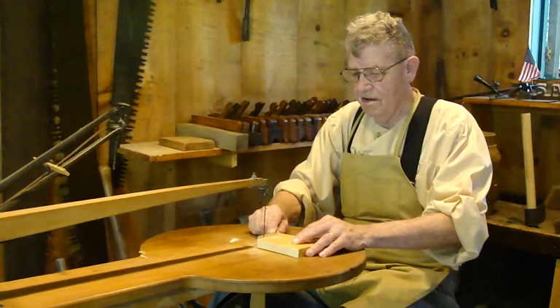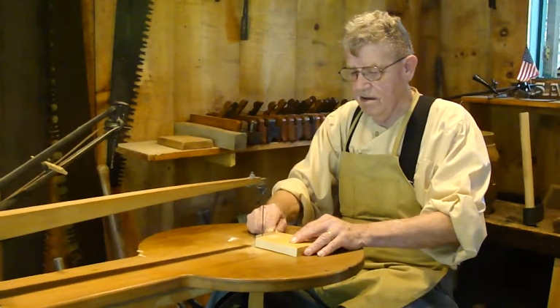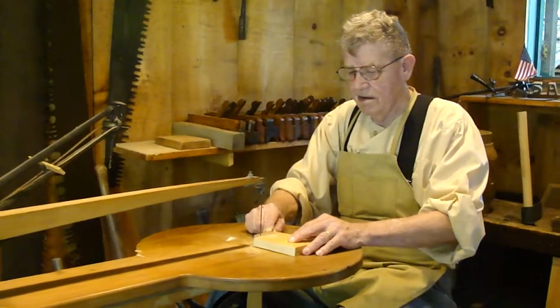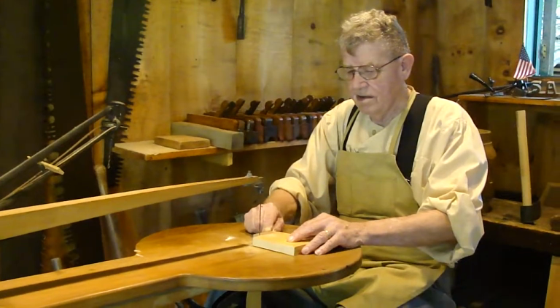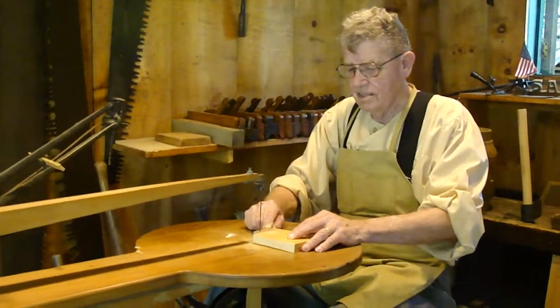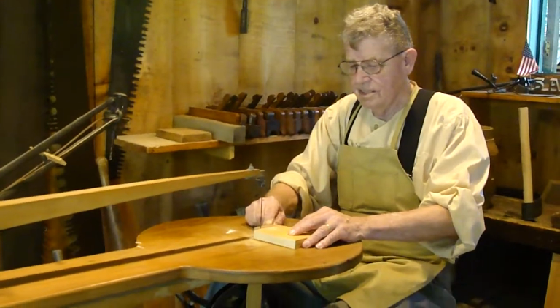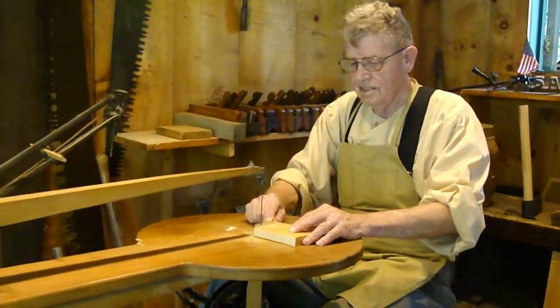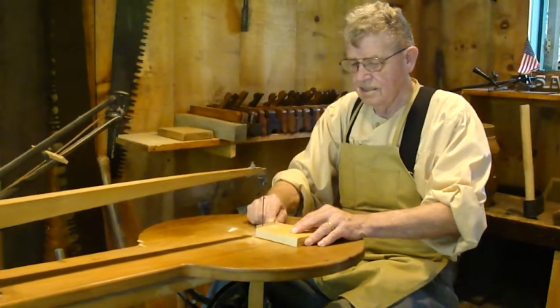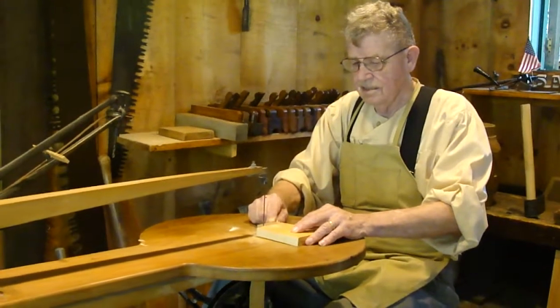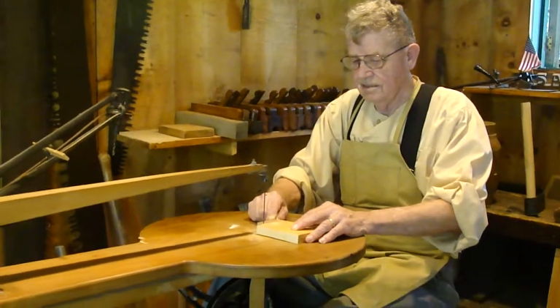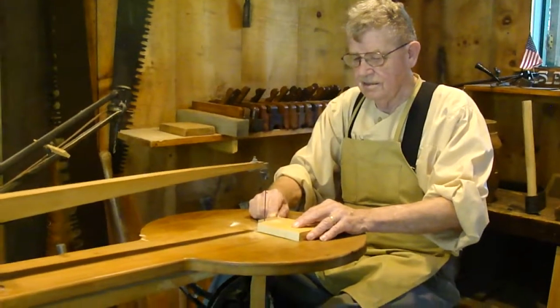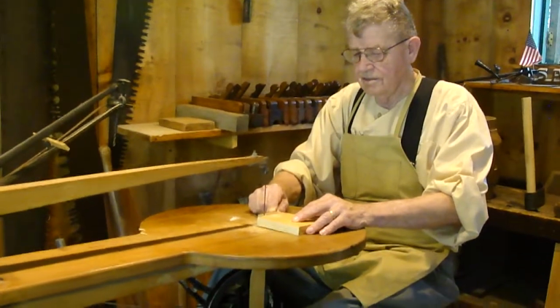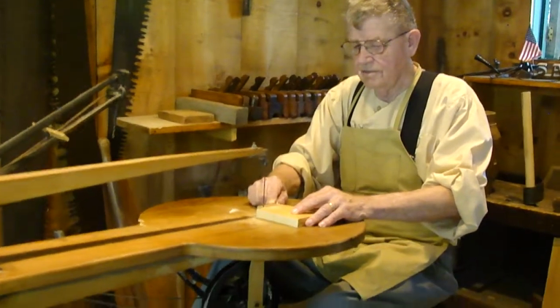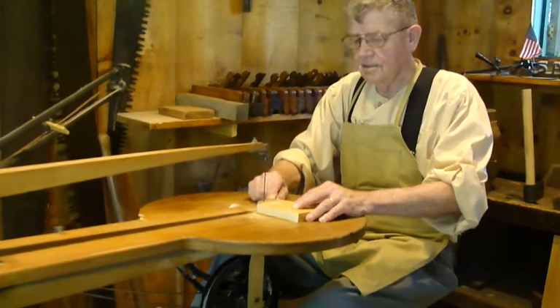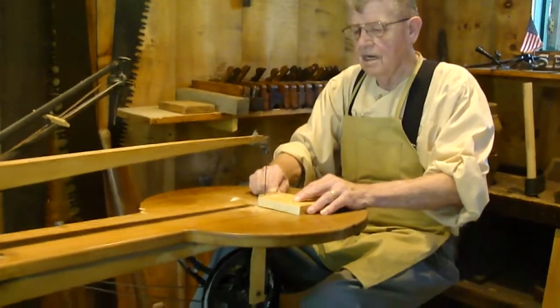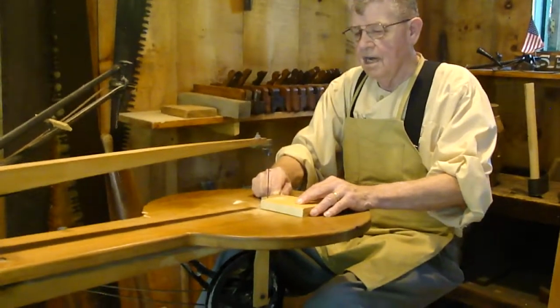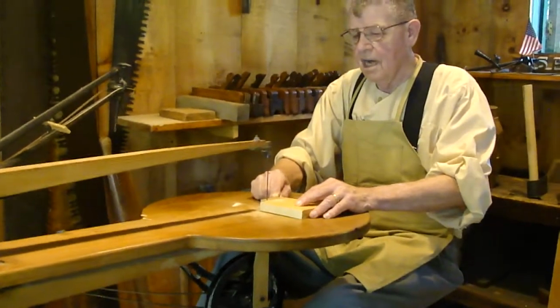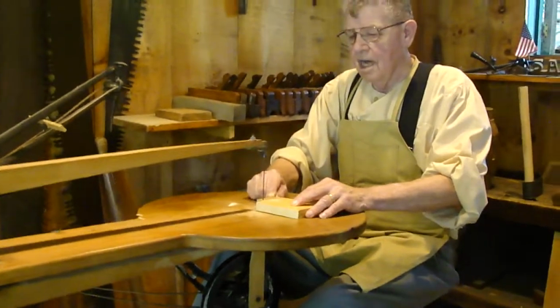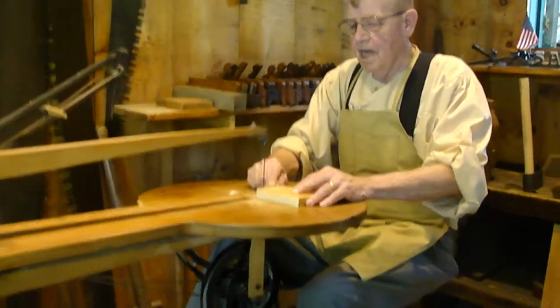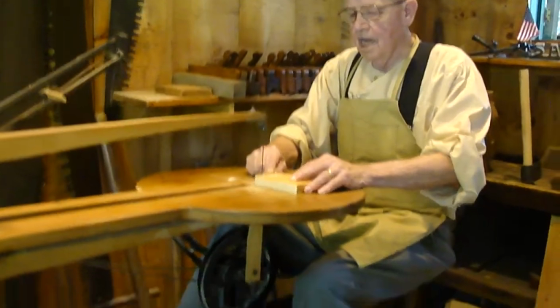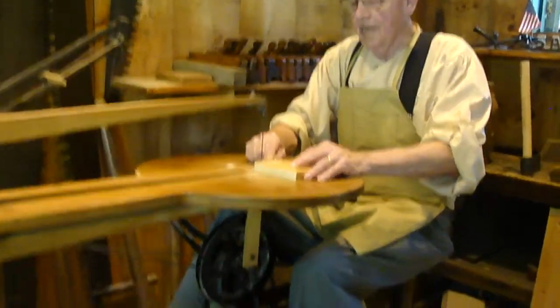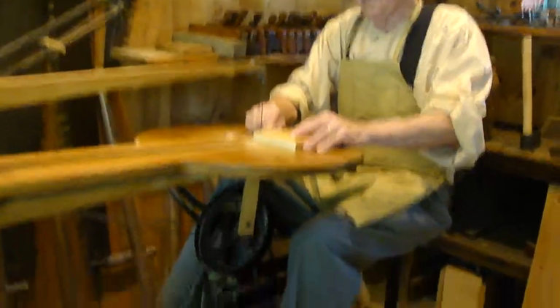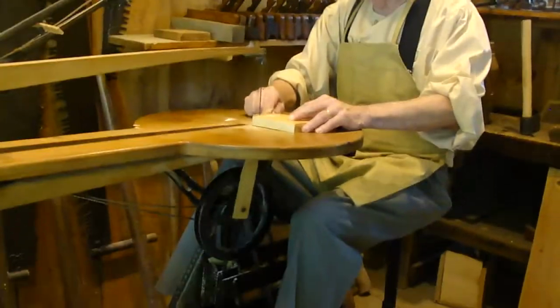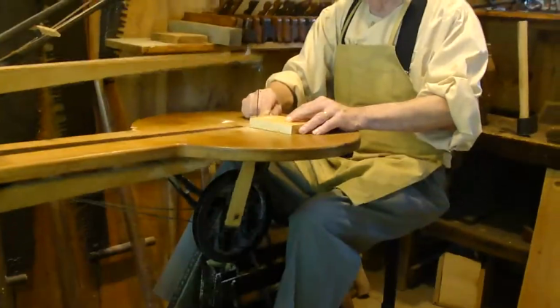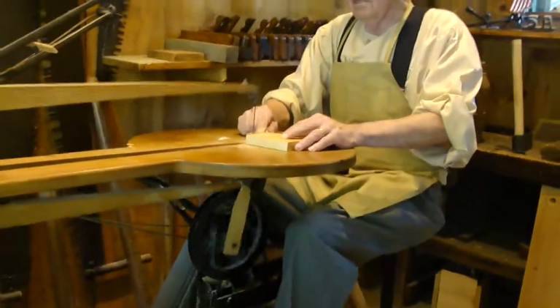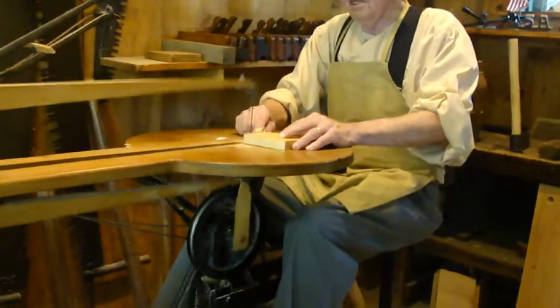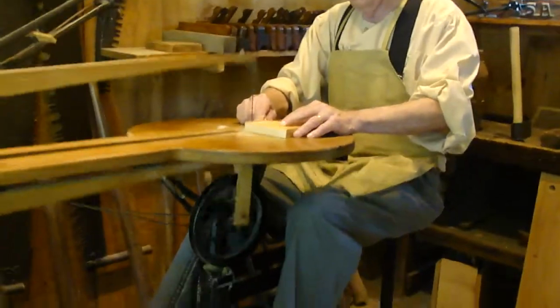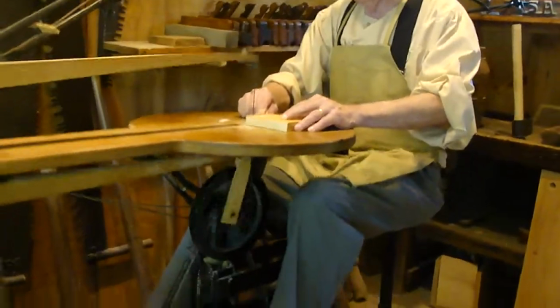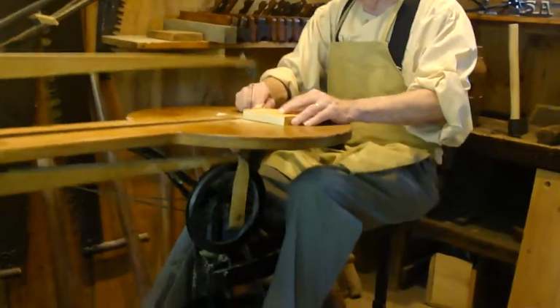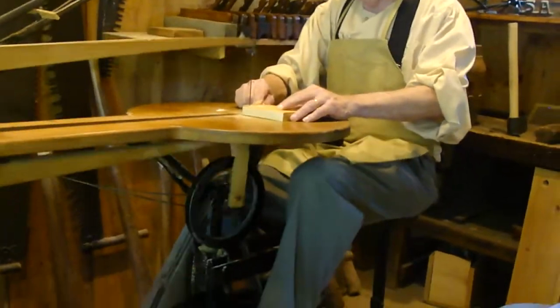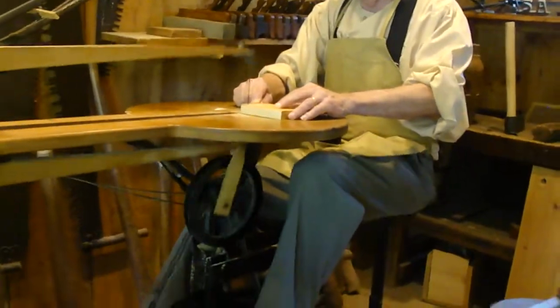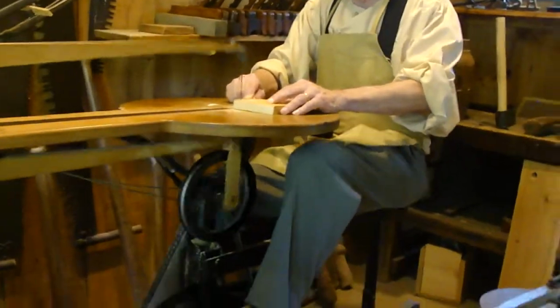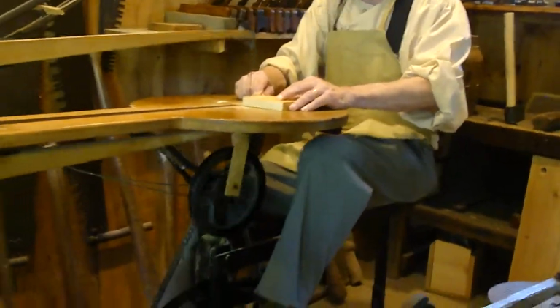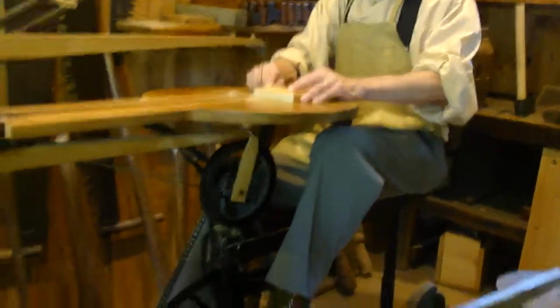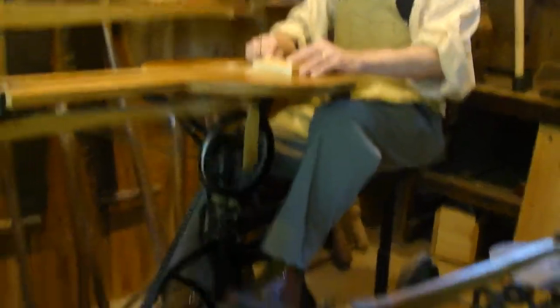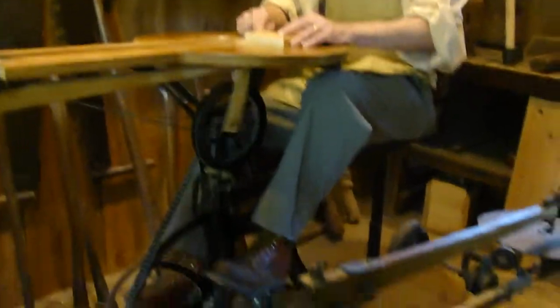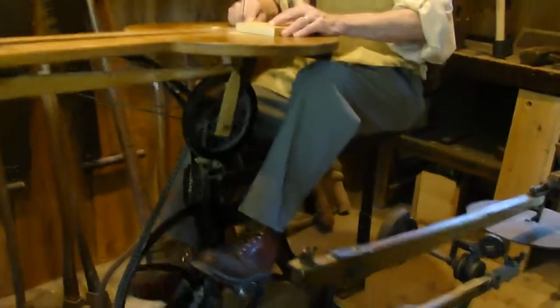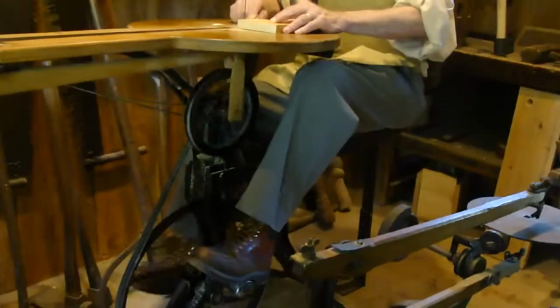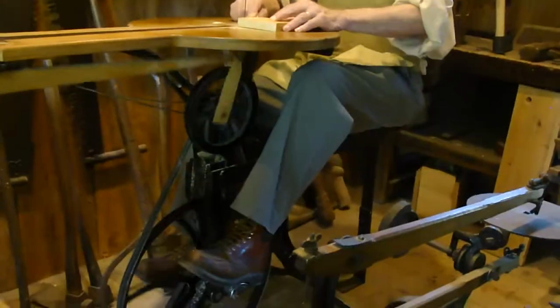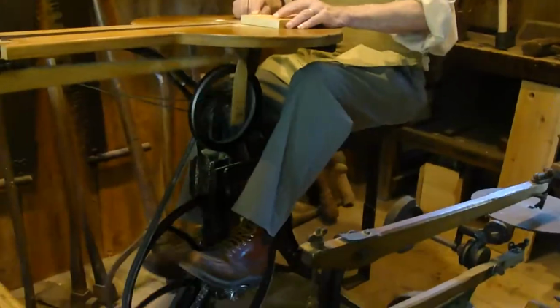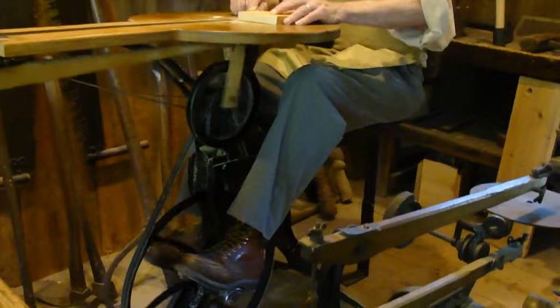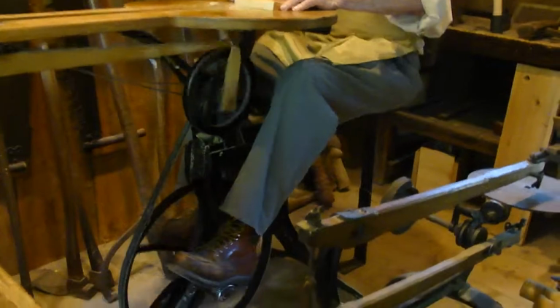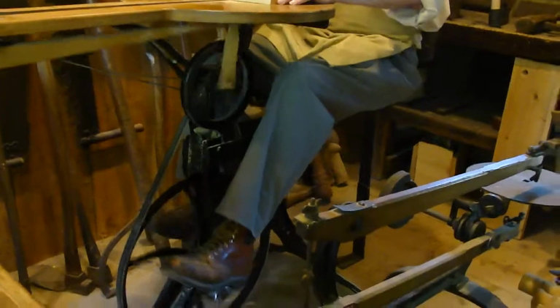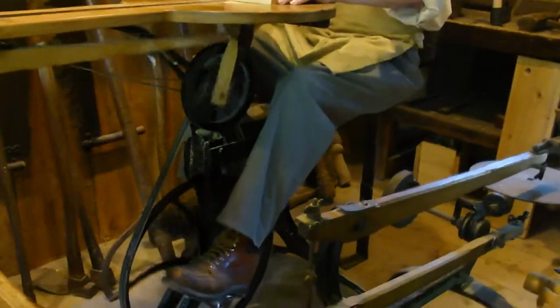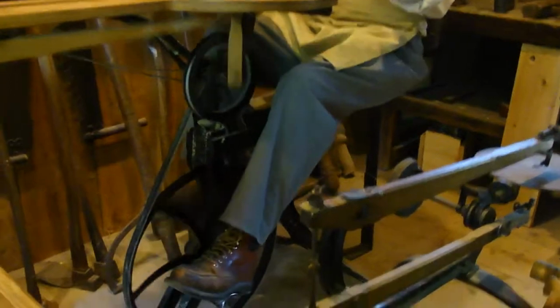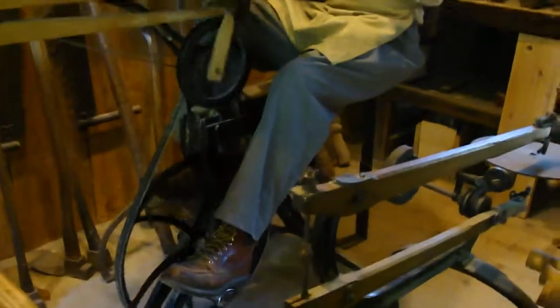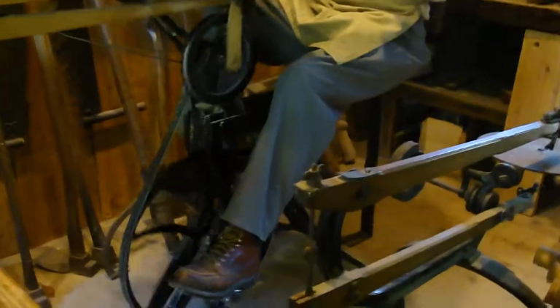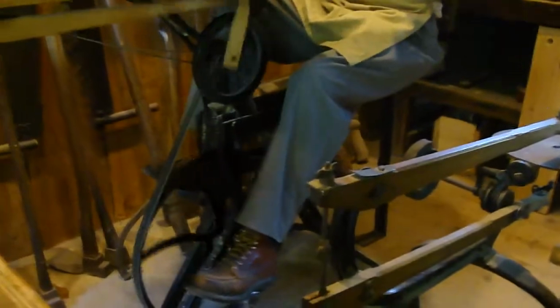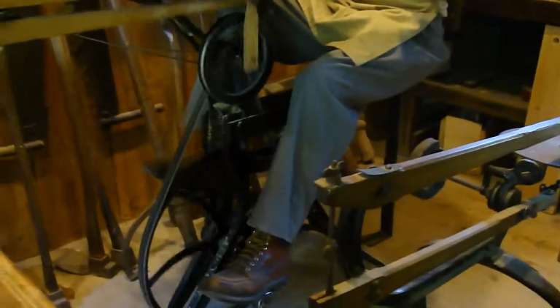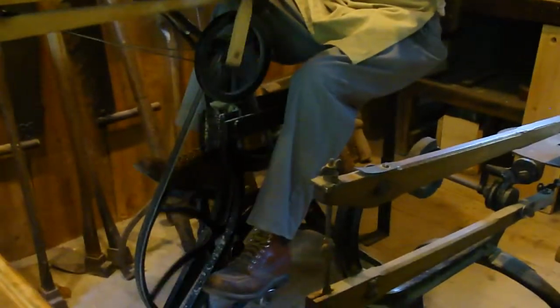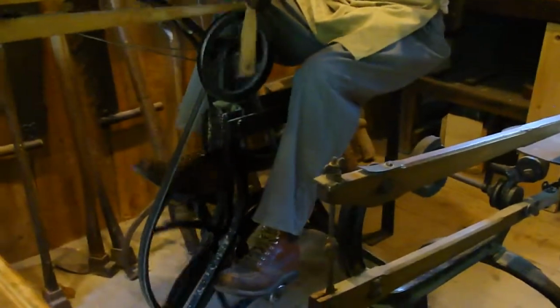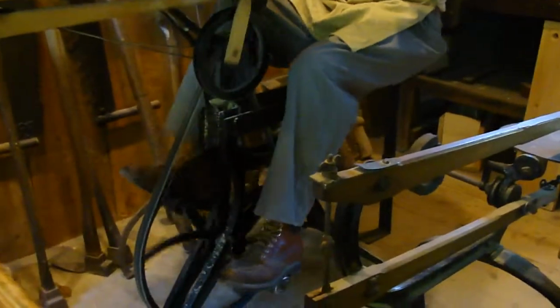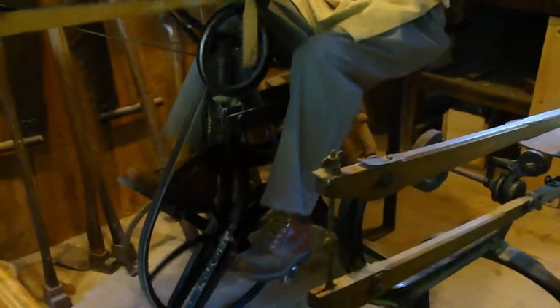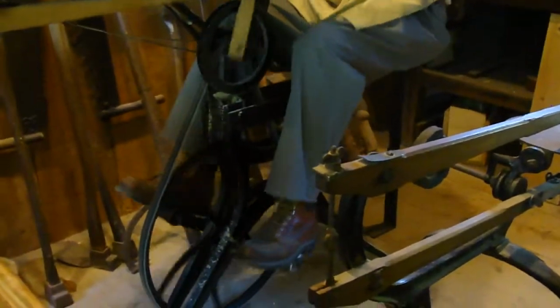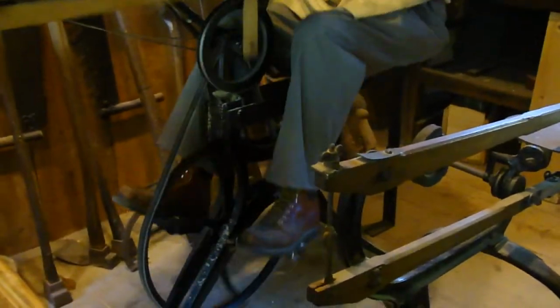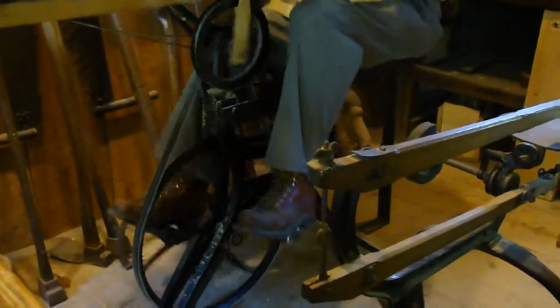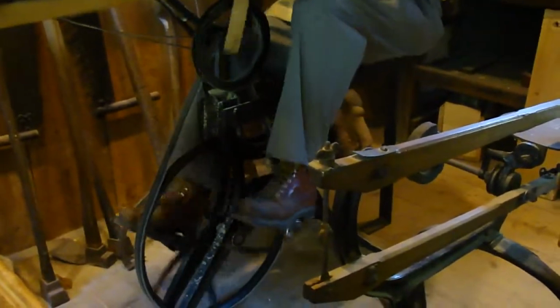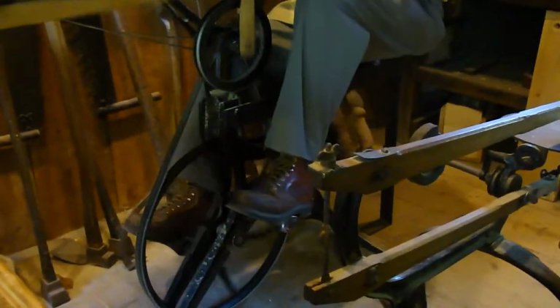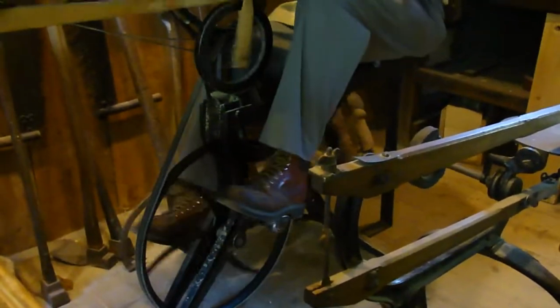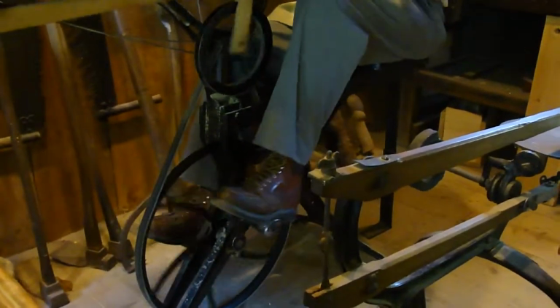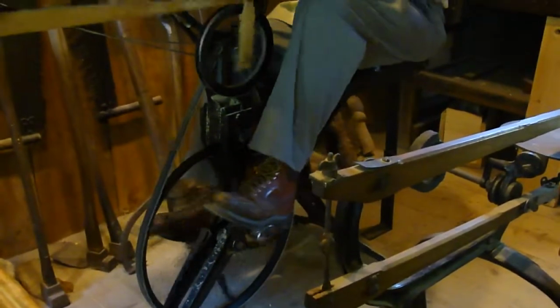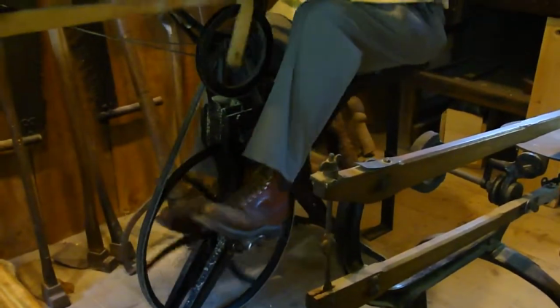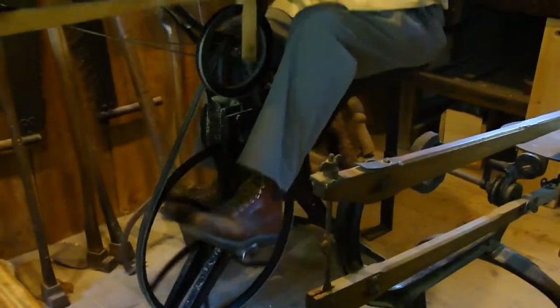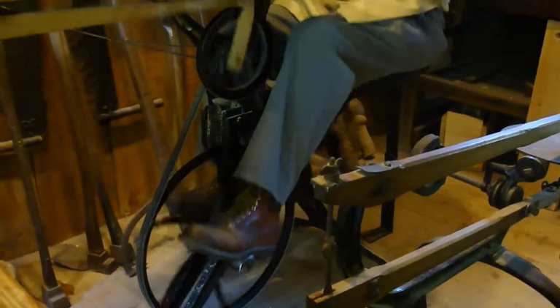So this is a scroll saw. Let's see how it works. Today it's called a scroll saw, but back then it was called a Velociped.